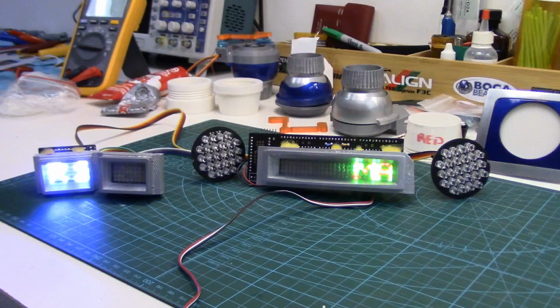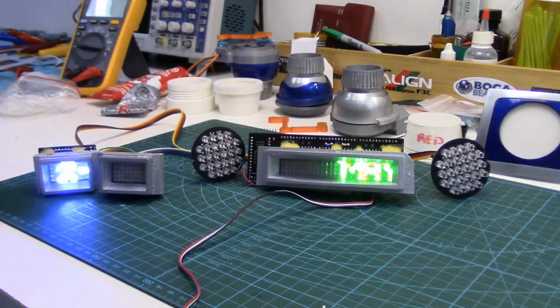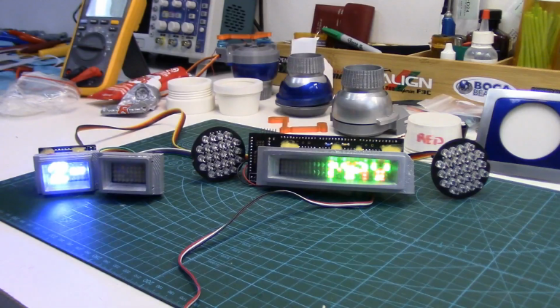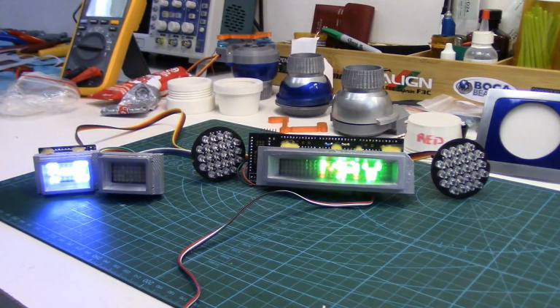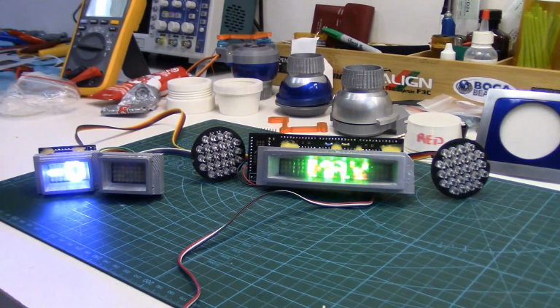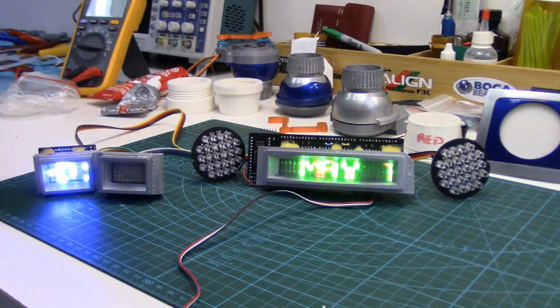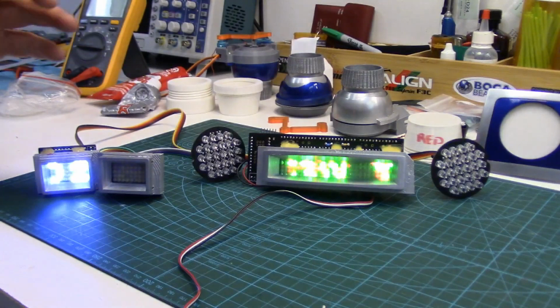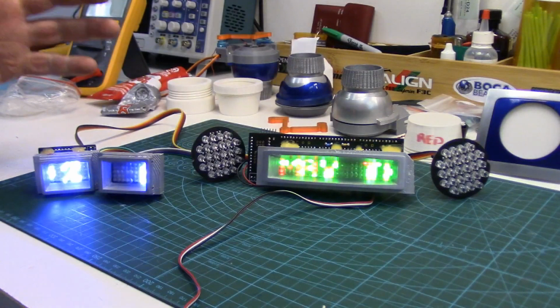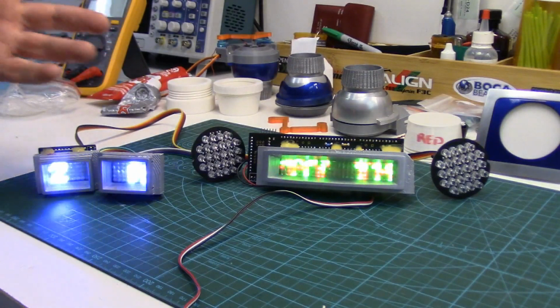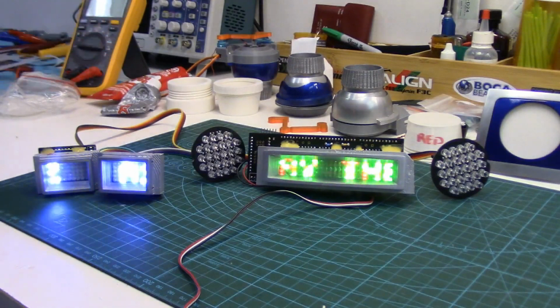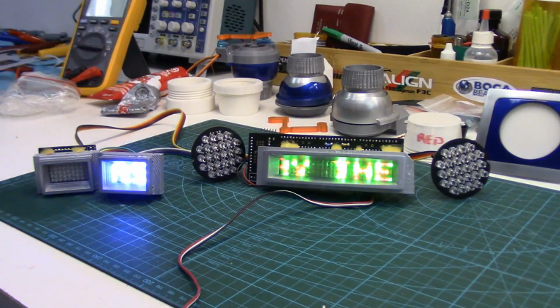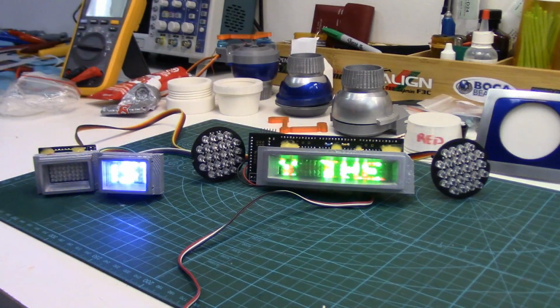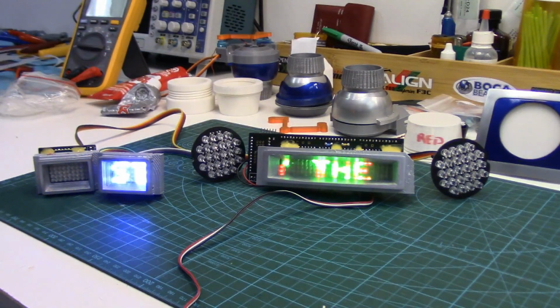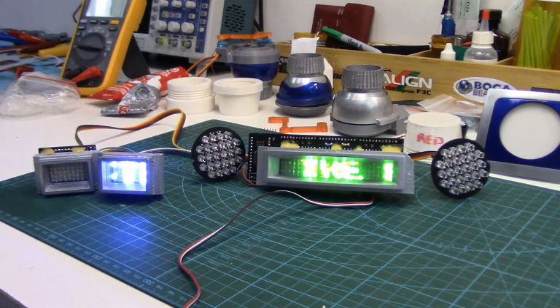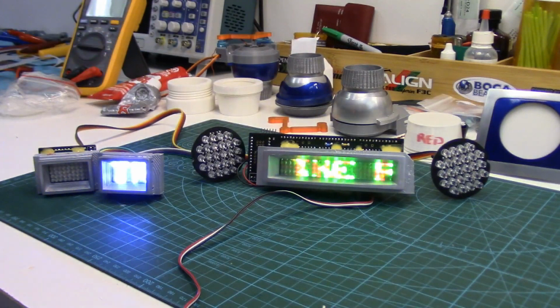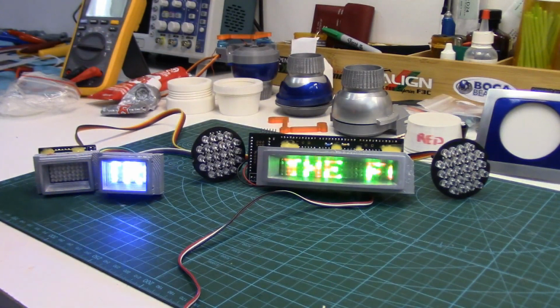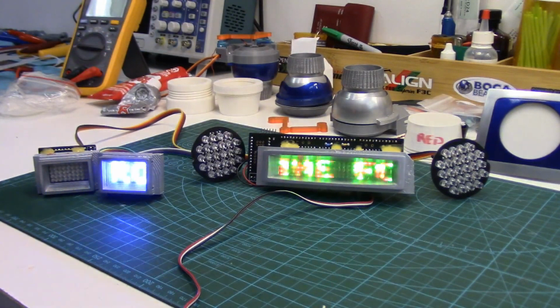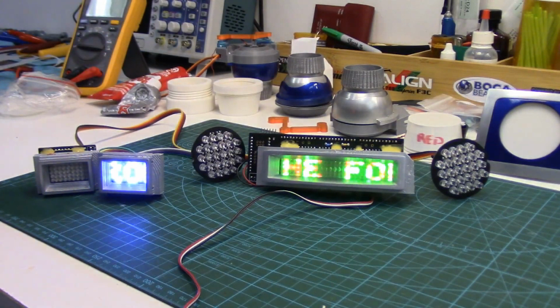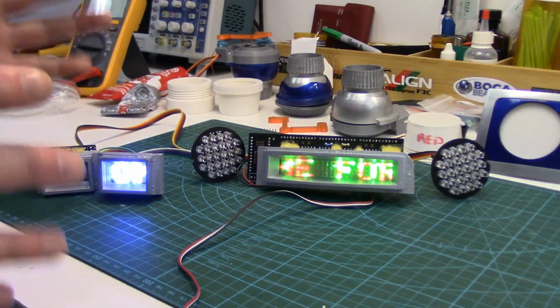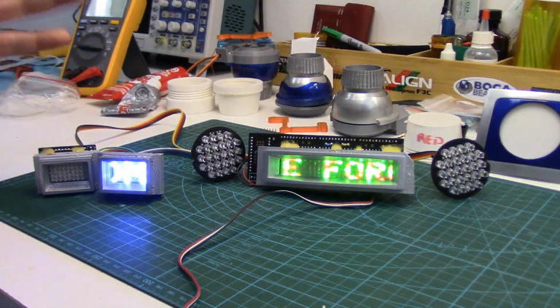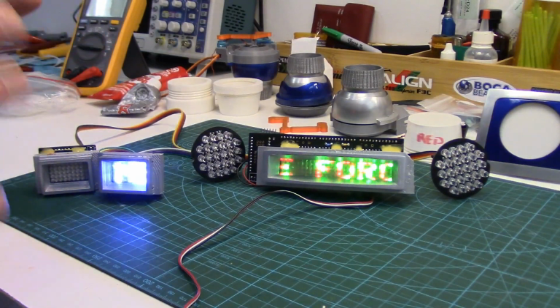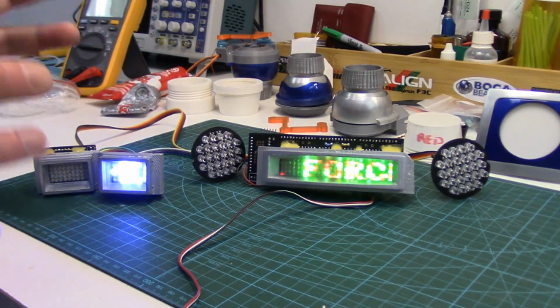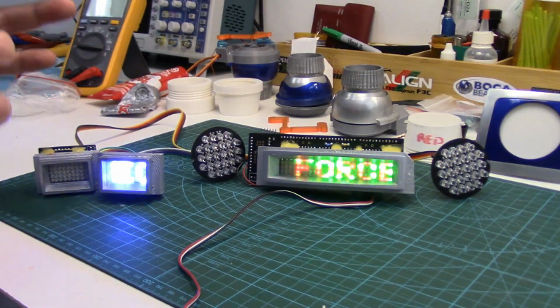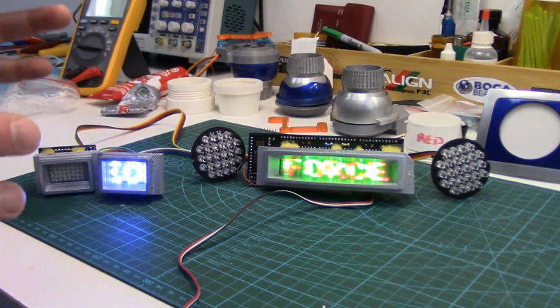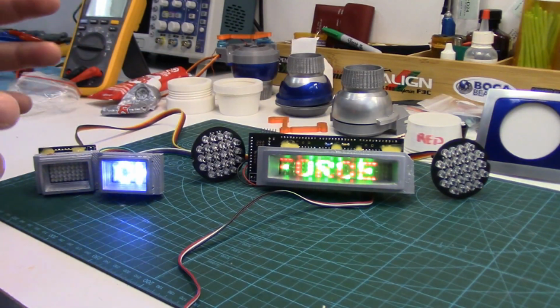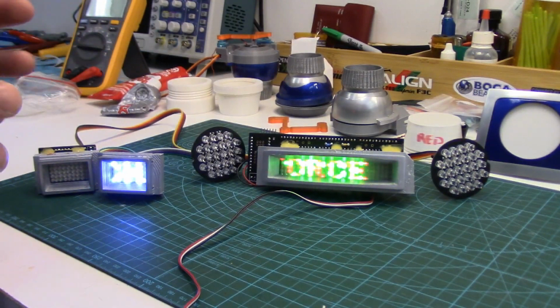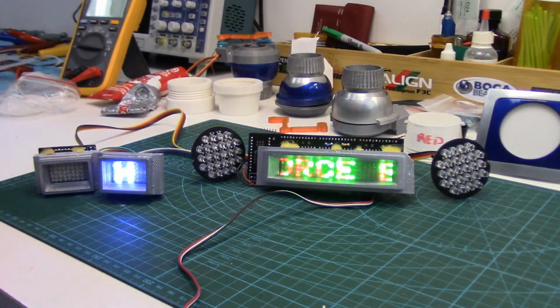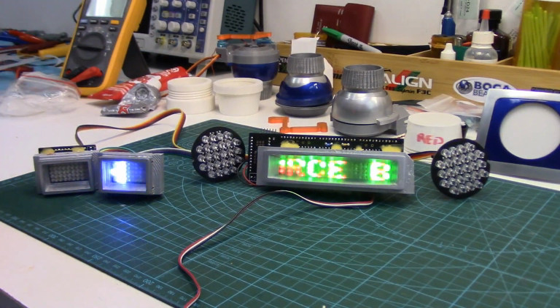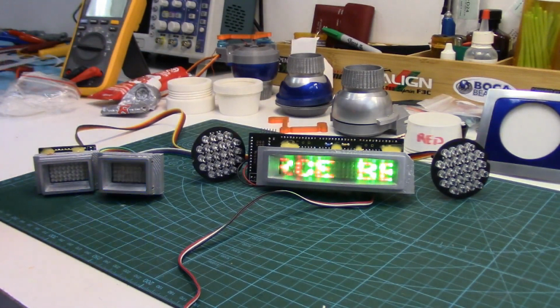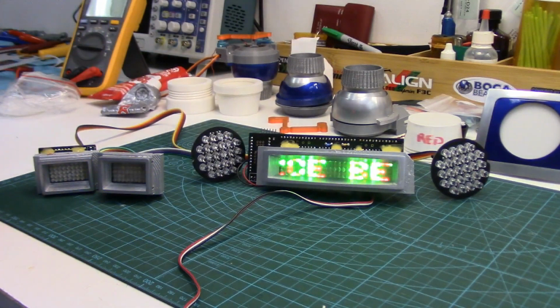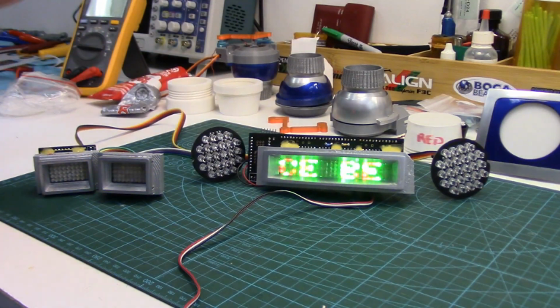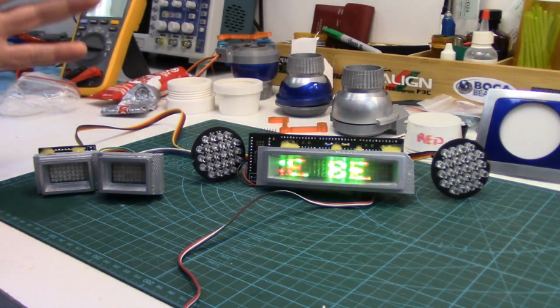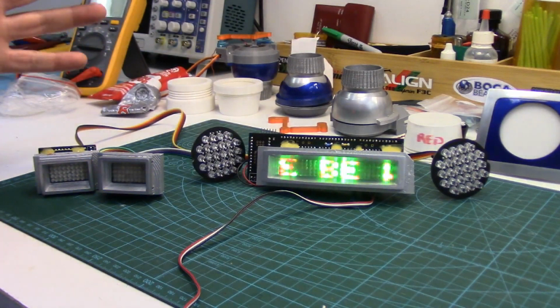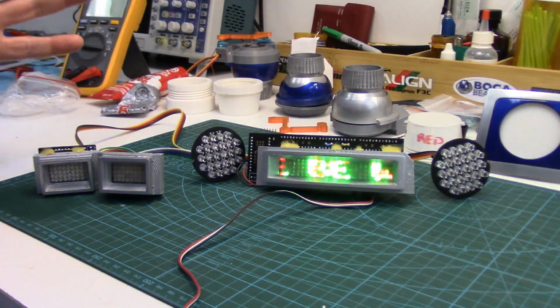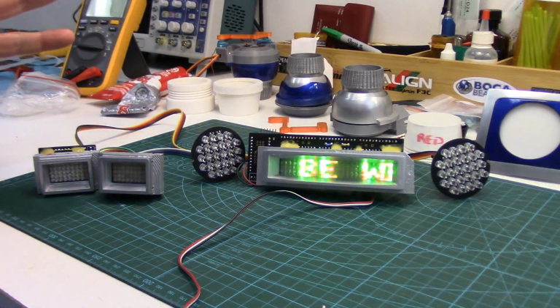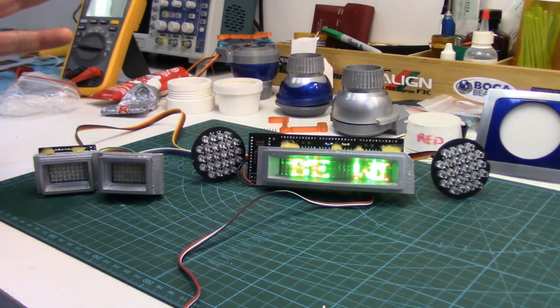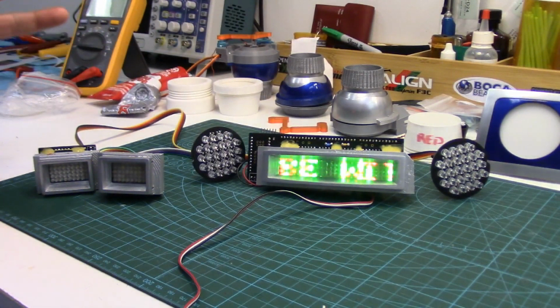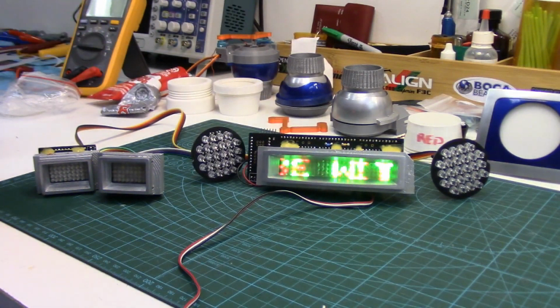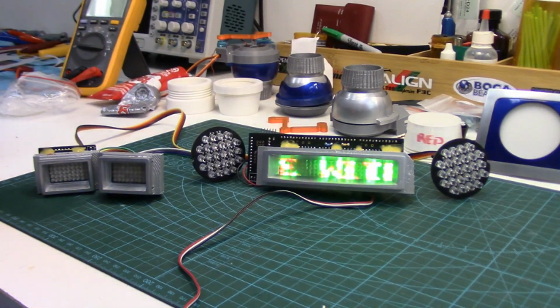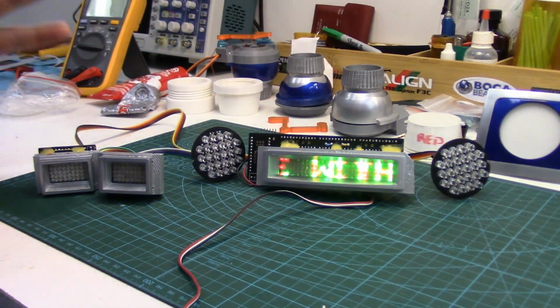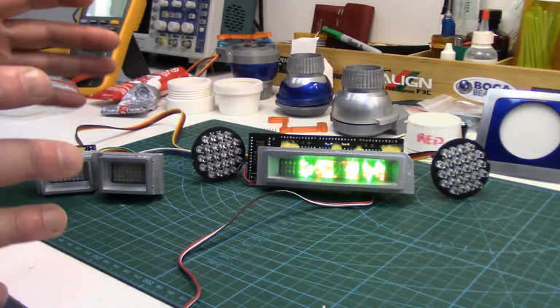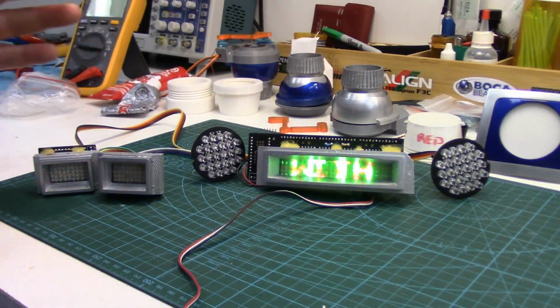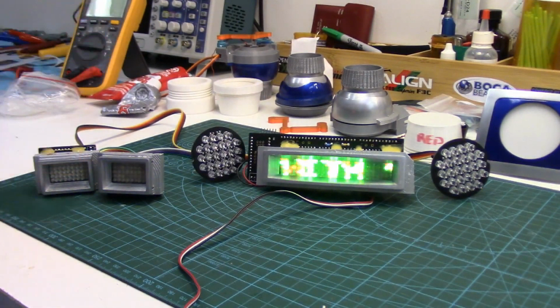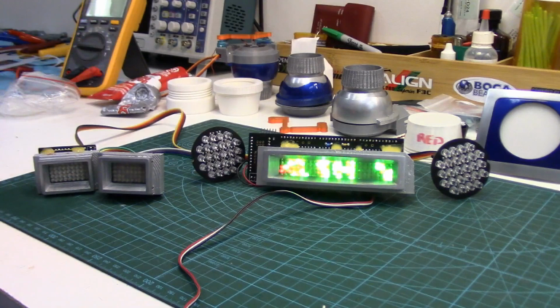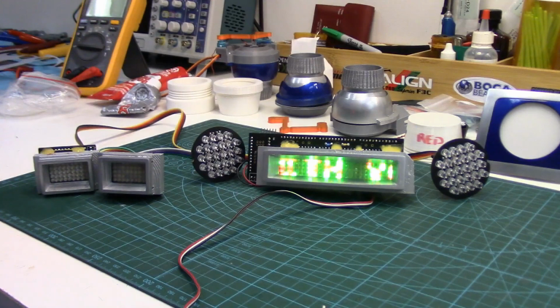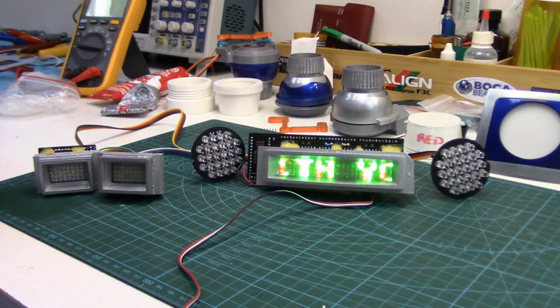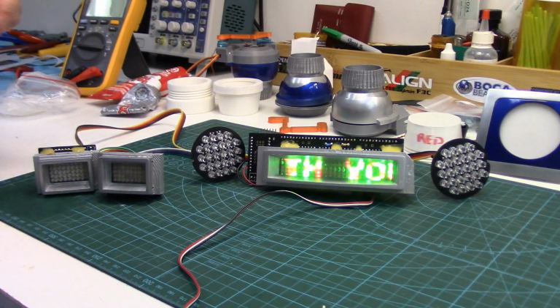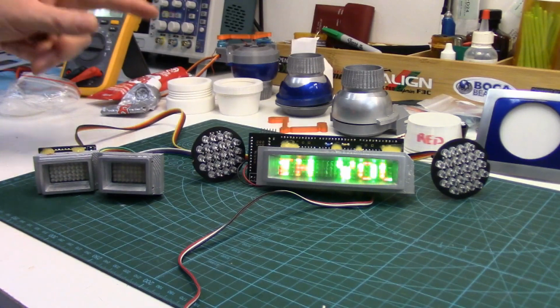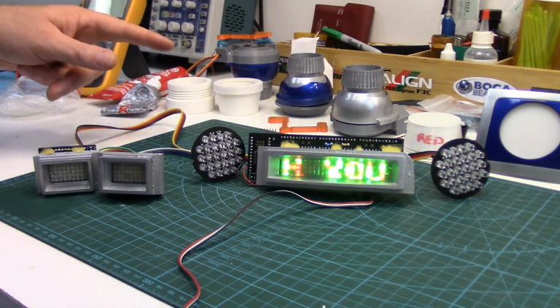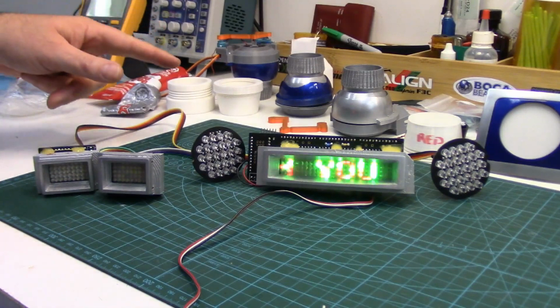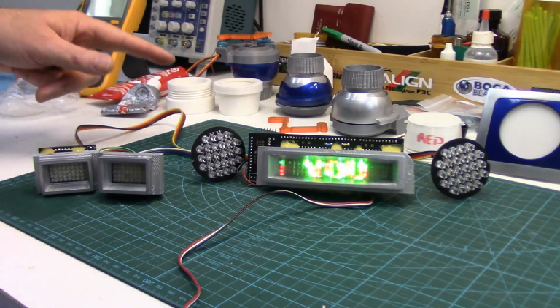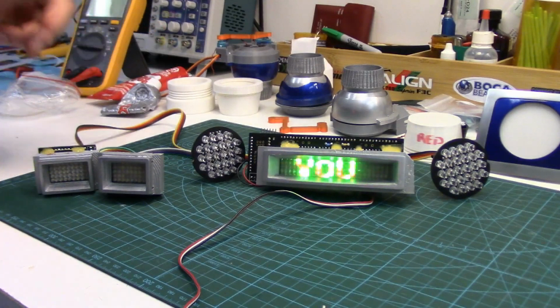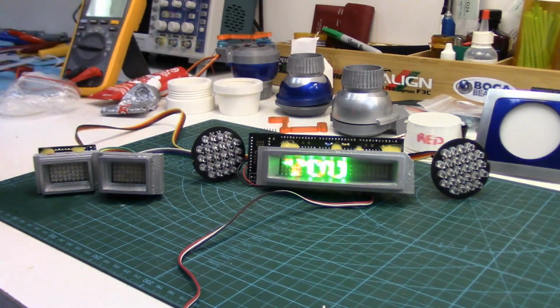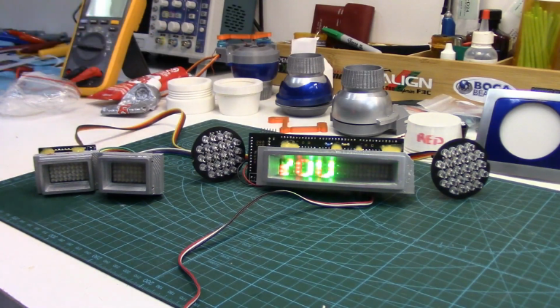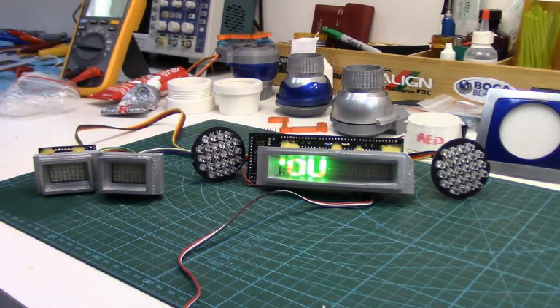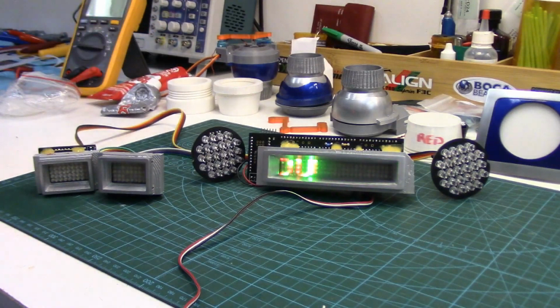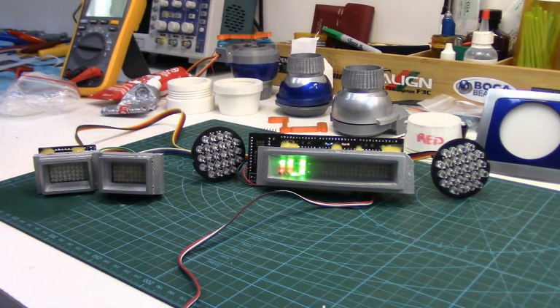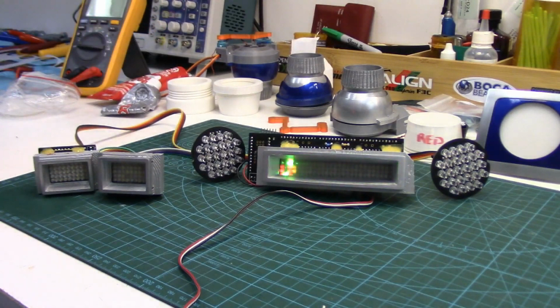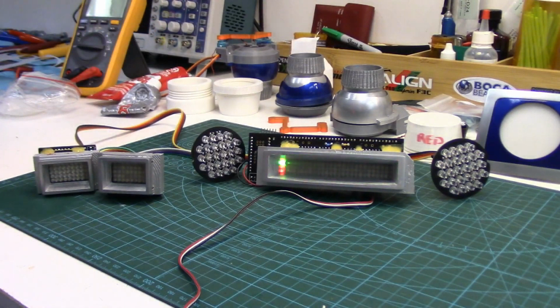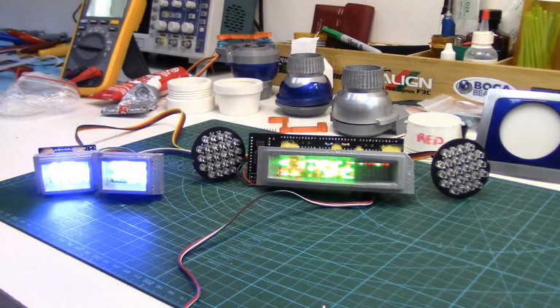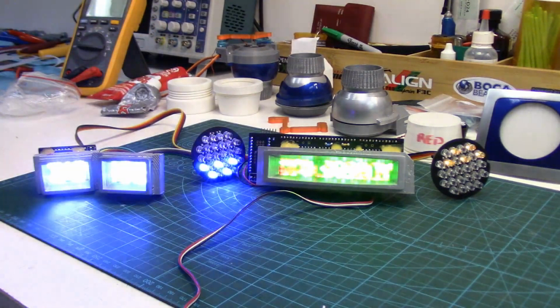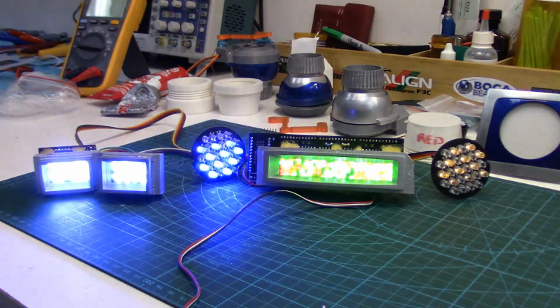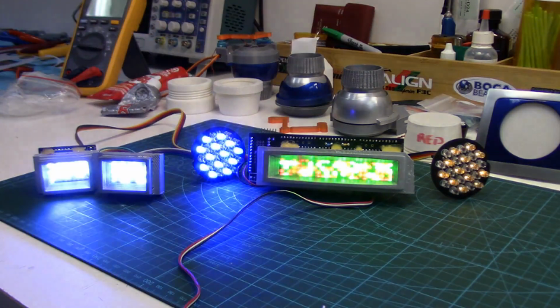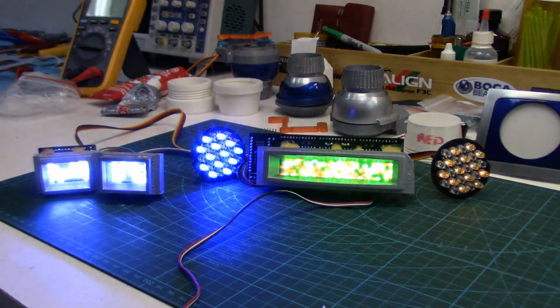Howdy folks, John here. We're having some fun tonight. We're finally getting lights and some motion into R2's dome.